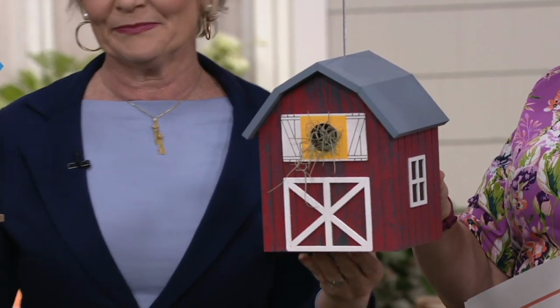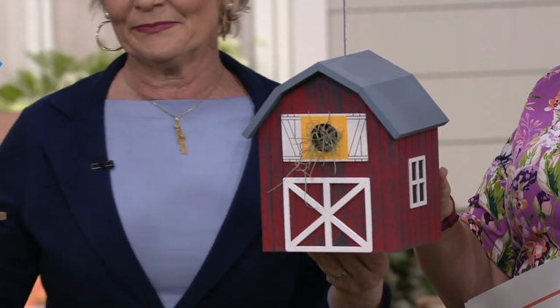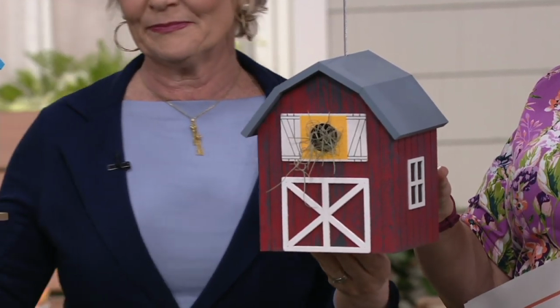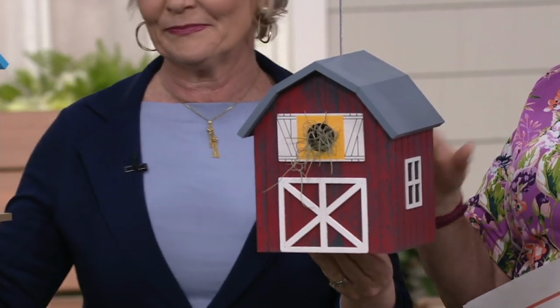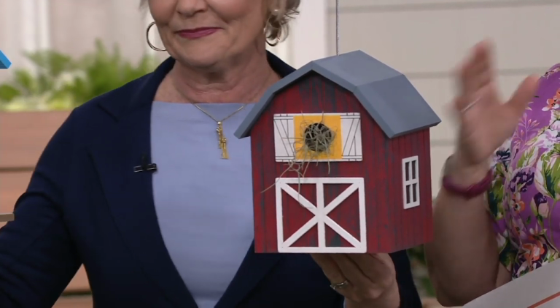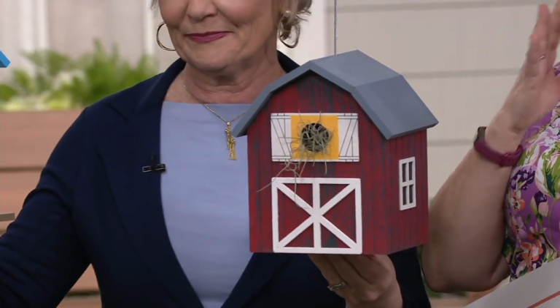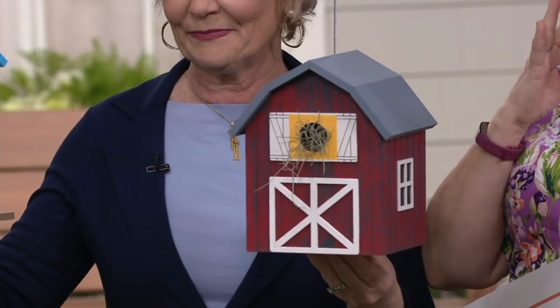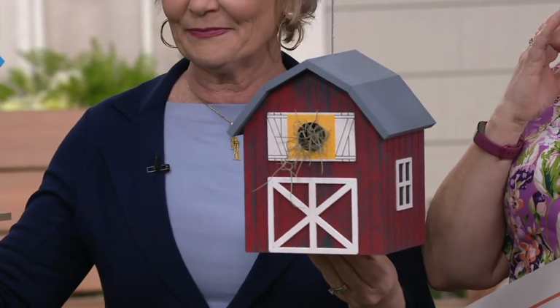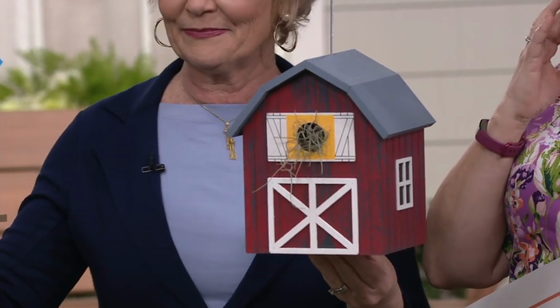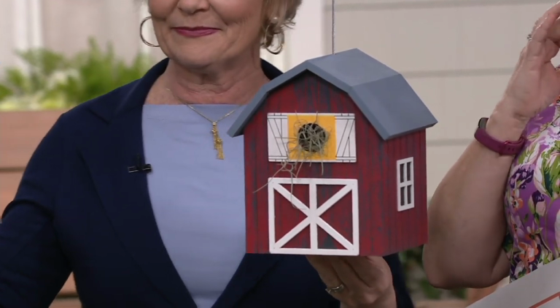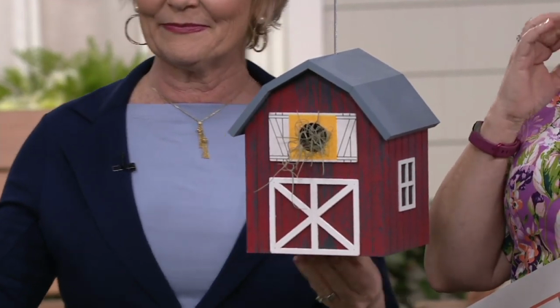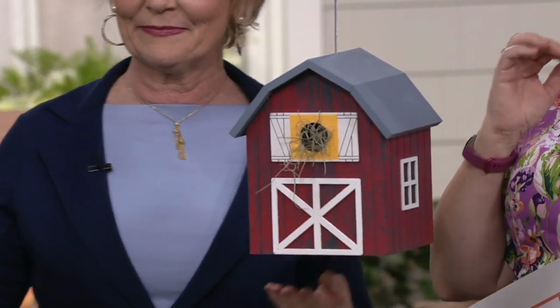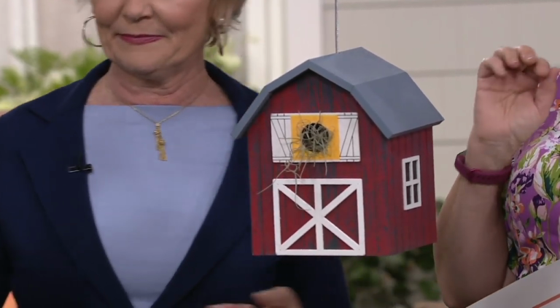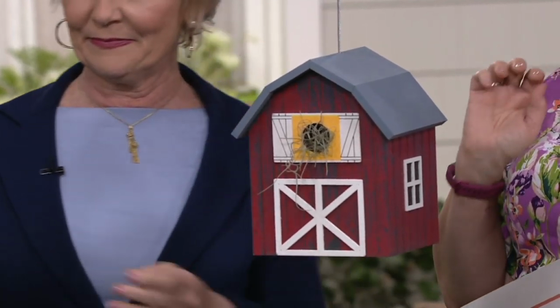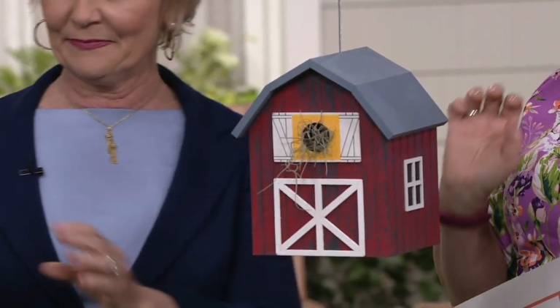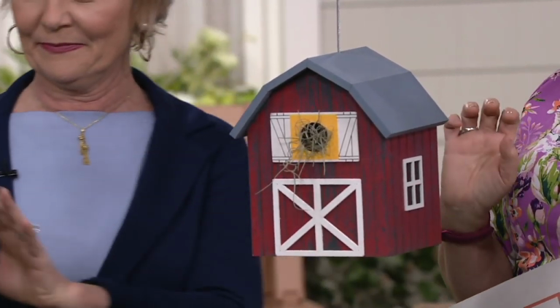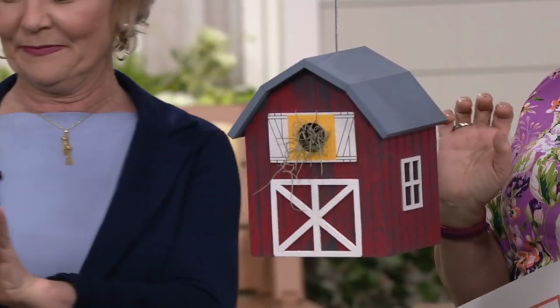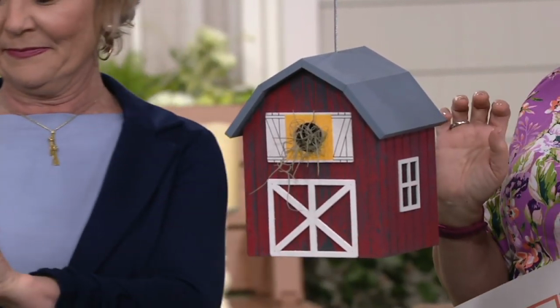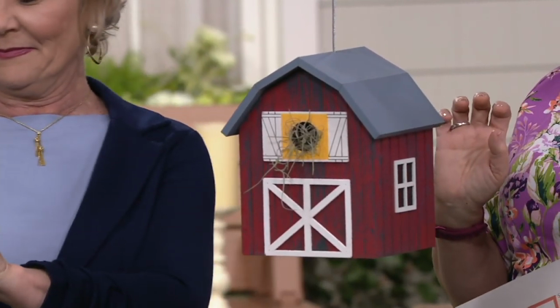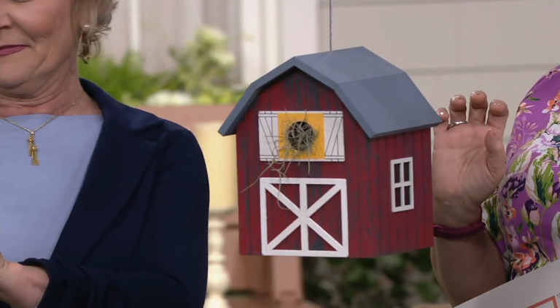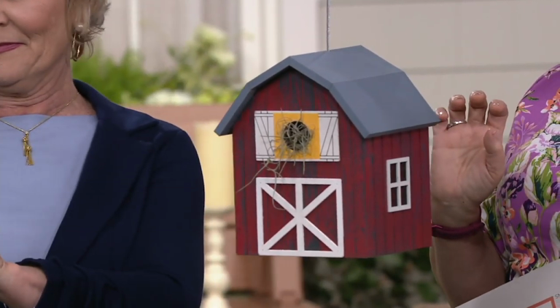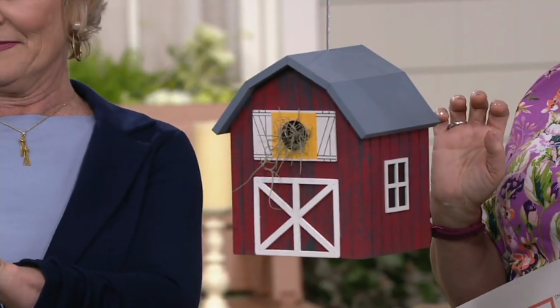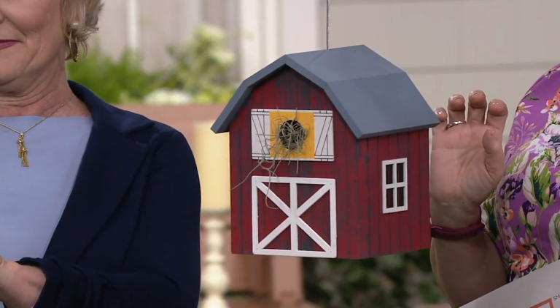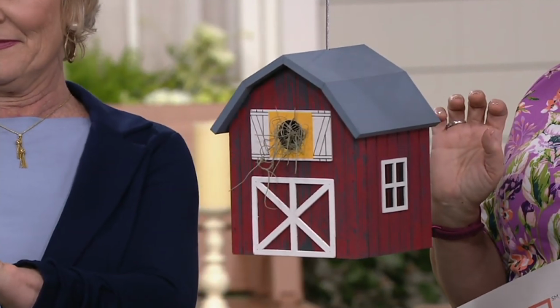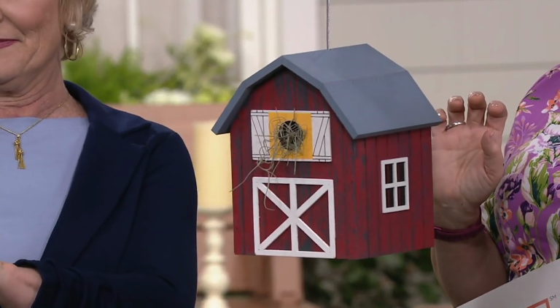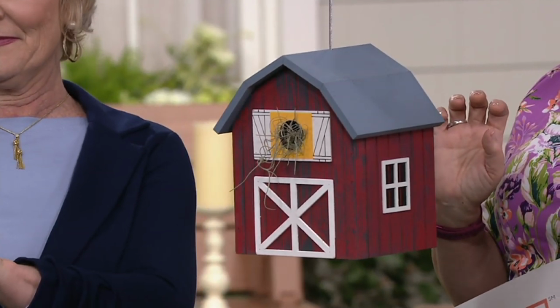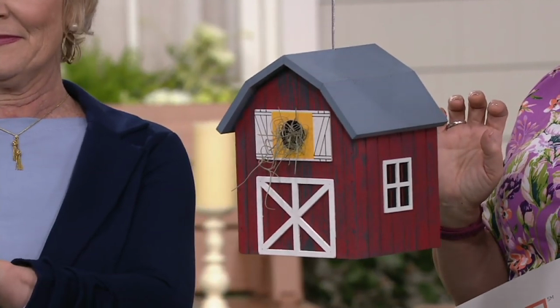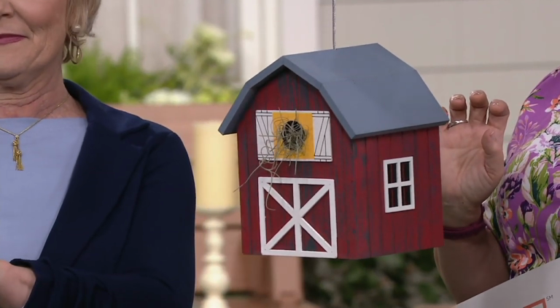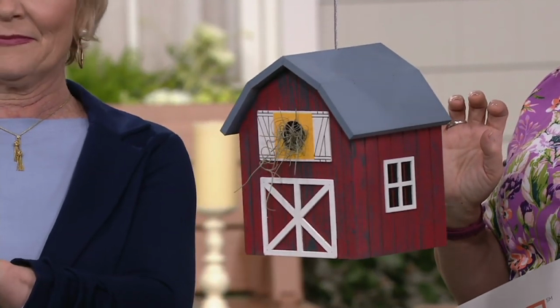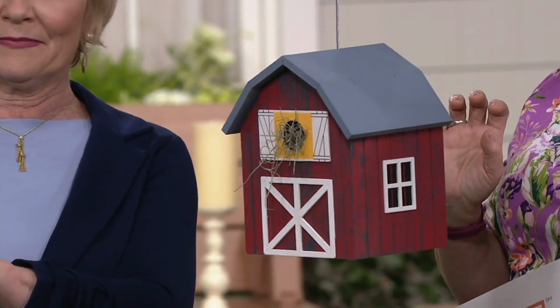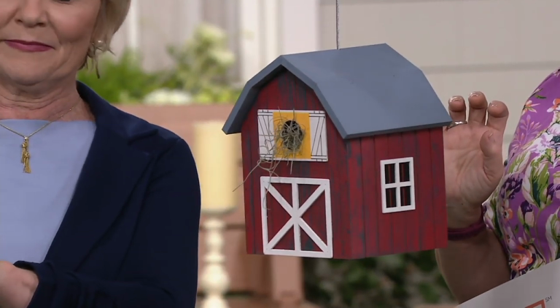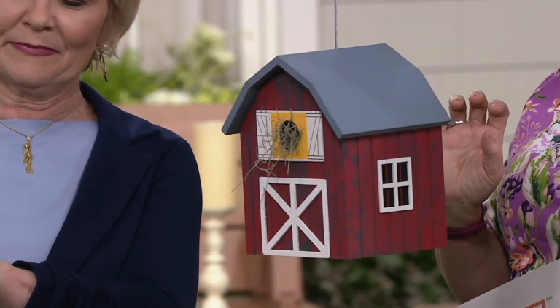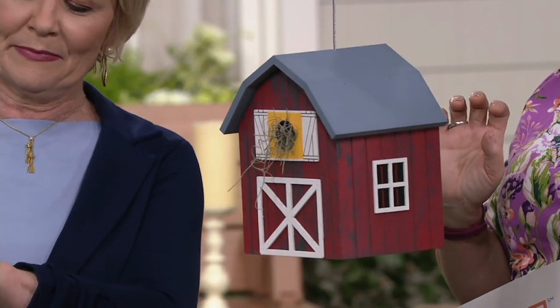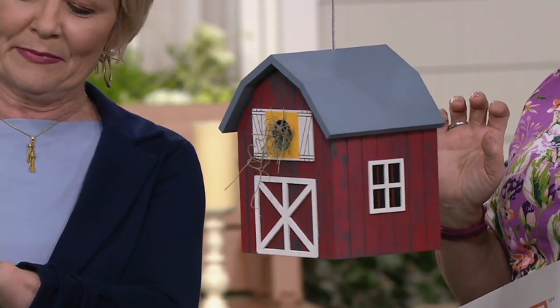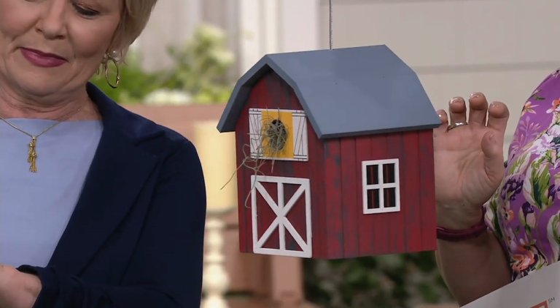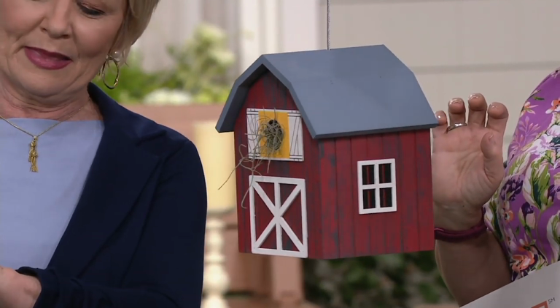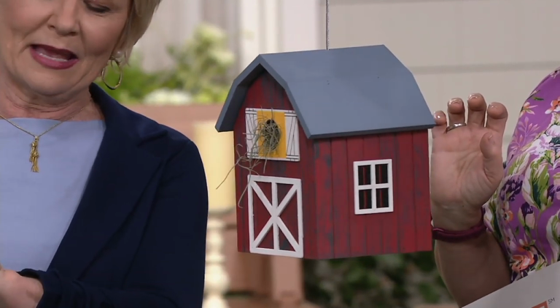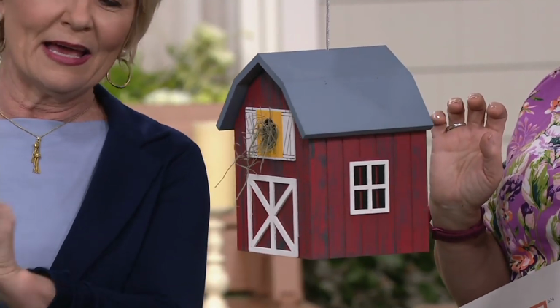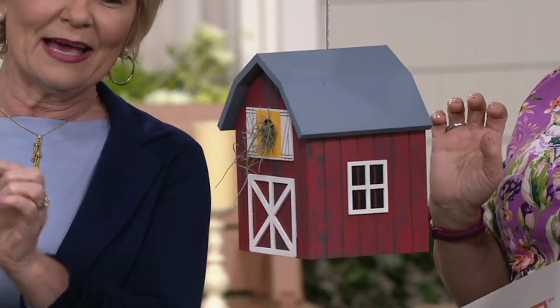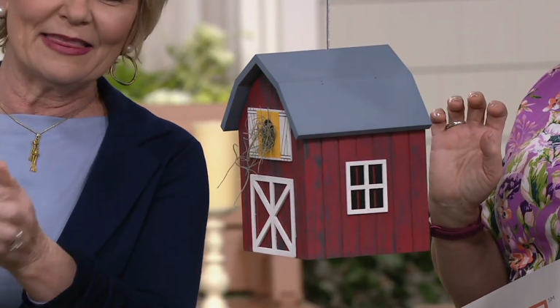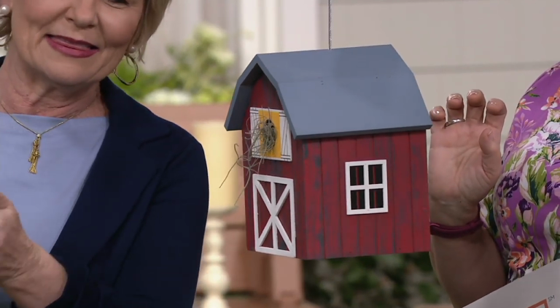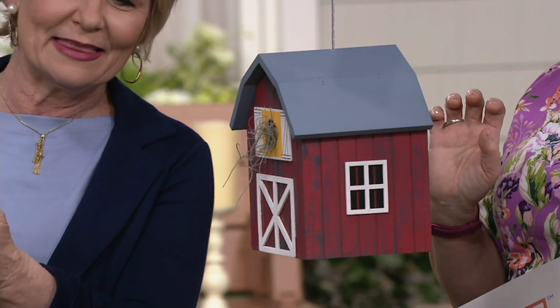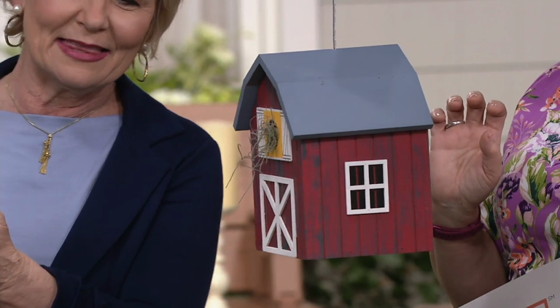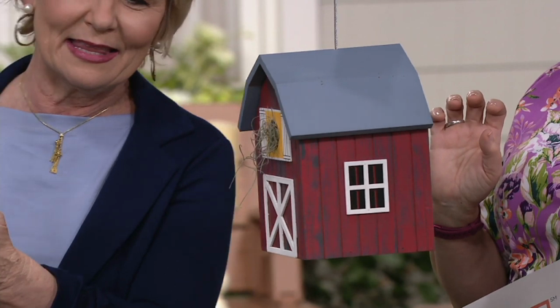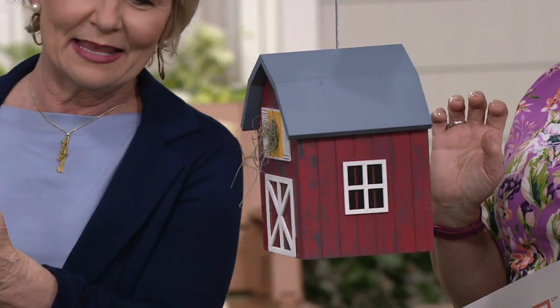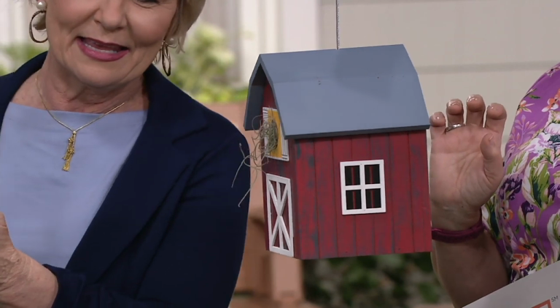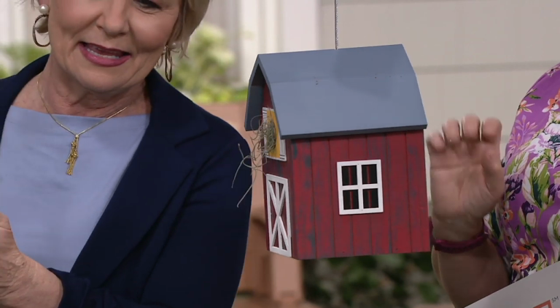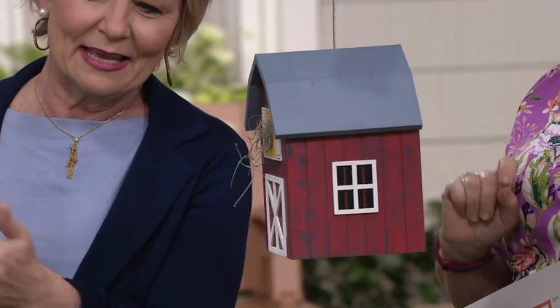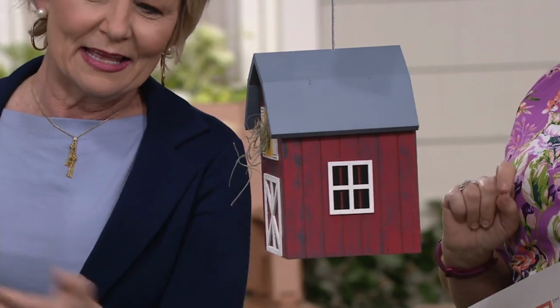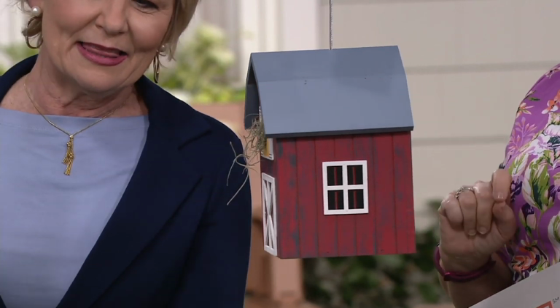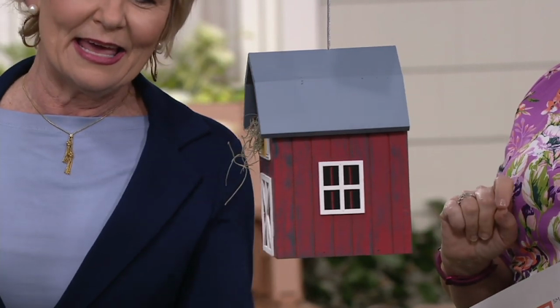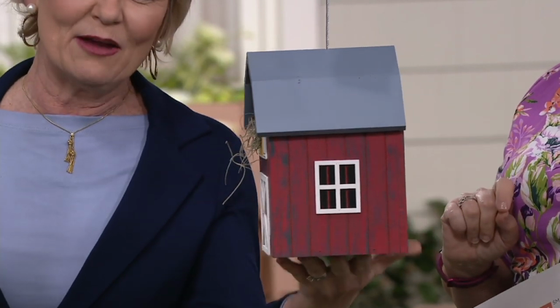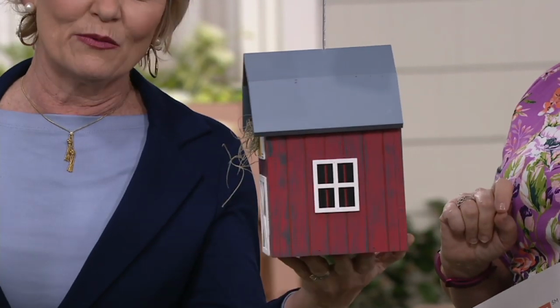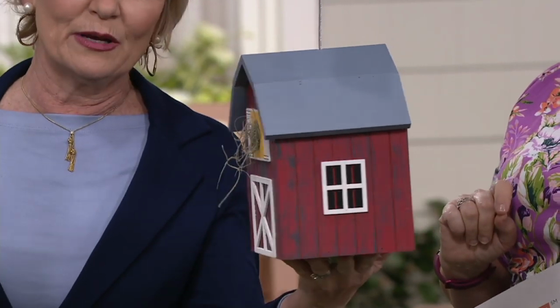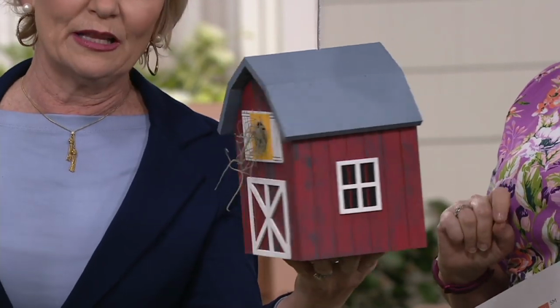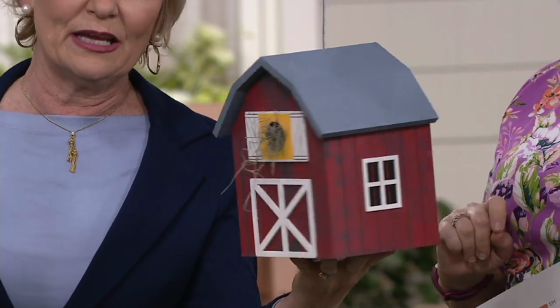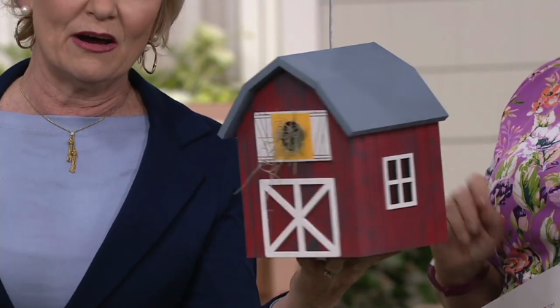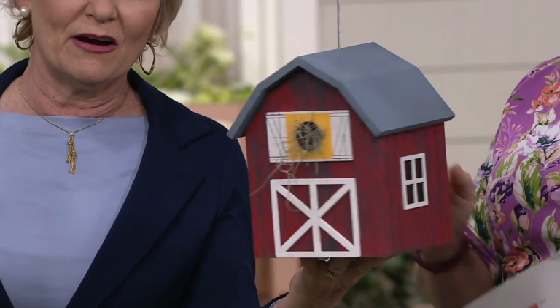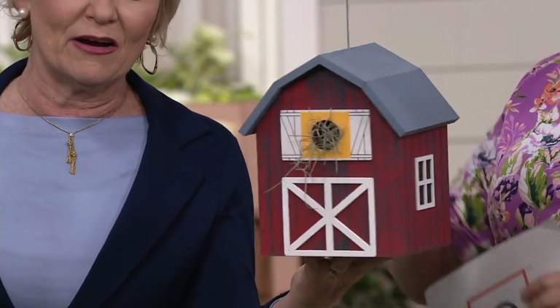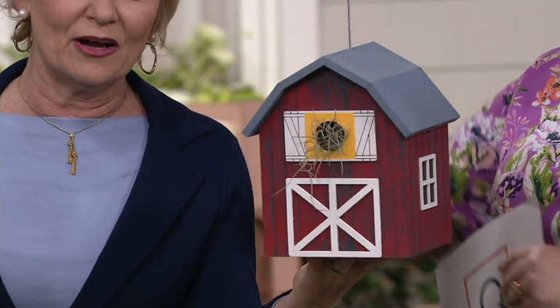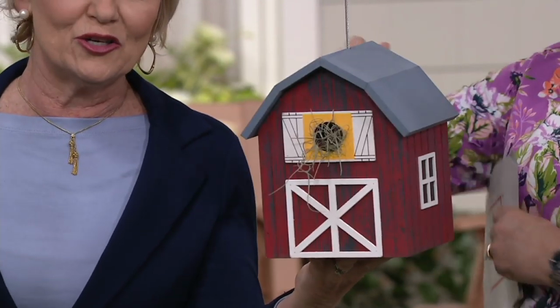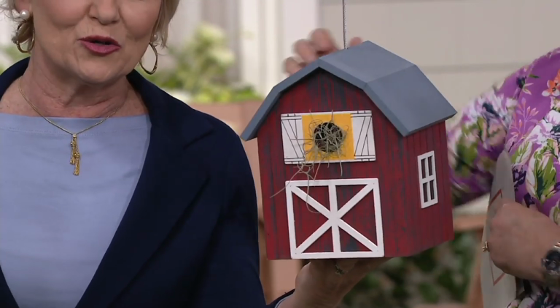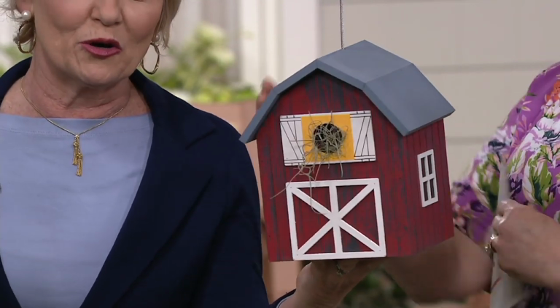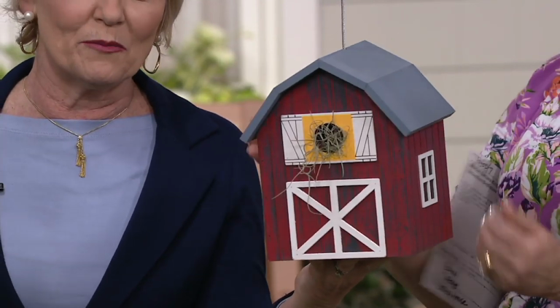So these are actually functioning birdhouses that you can keep outside, and the birds will love them. But they are darling enough that if you wanted to put them as a centerpiece on your dining table, you could do that too. They really are adorable.